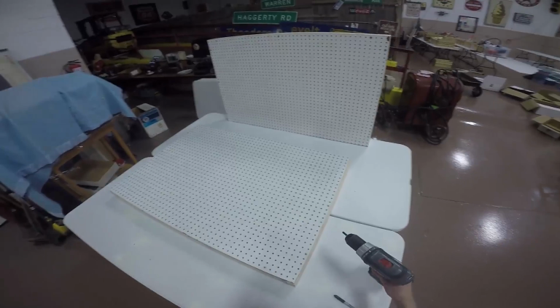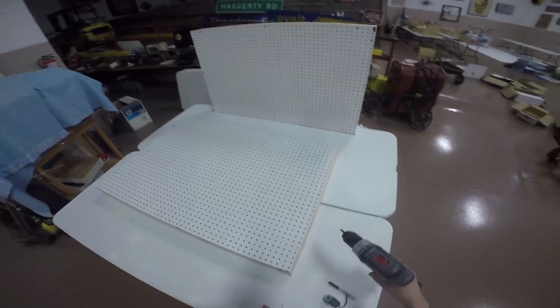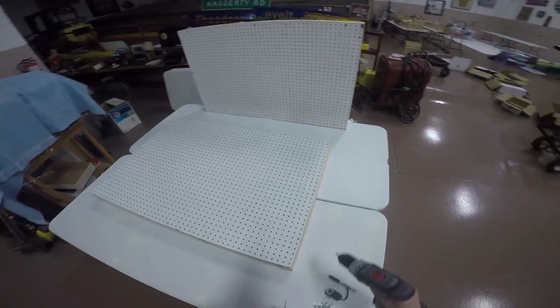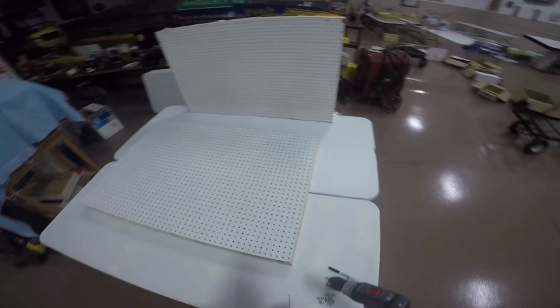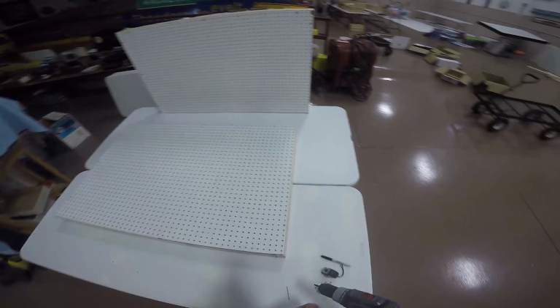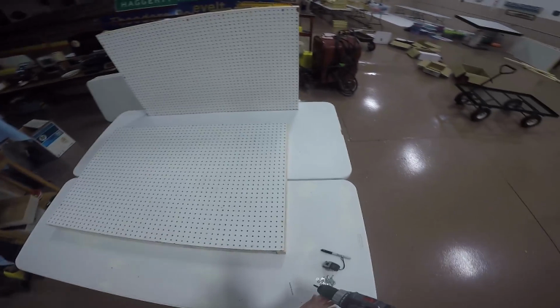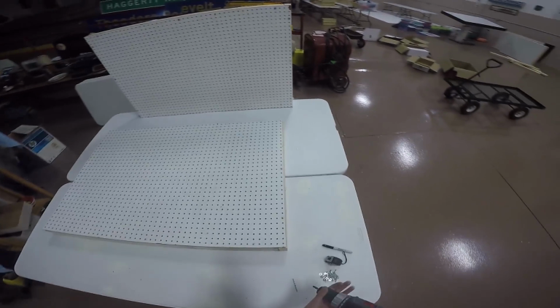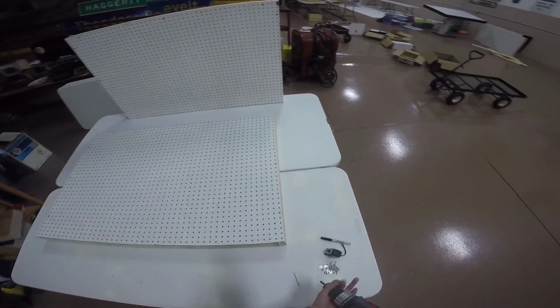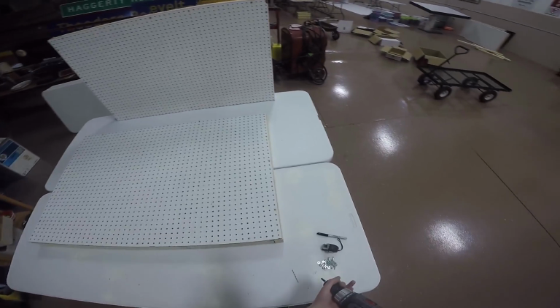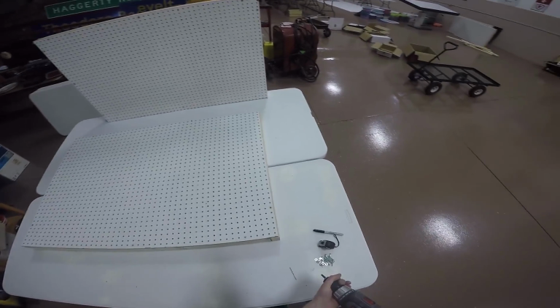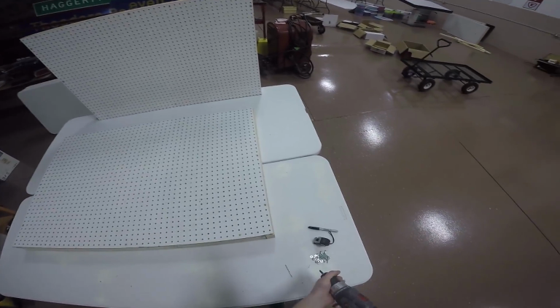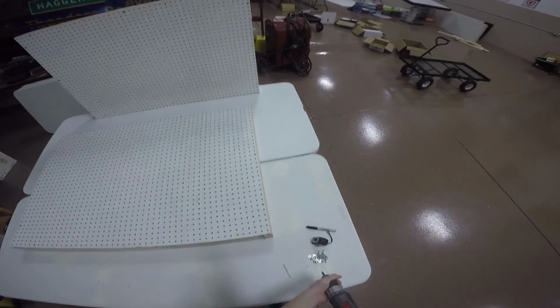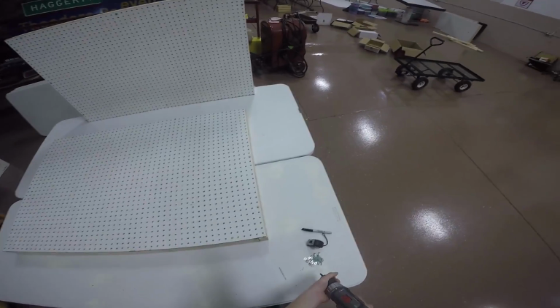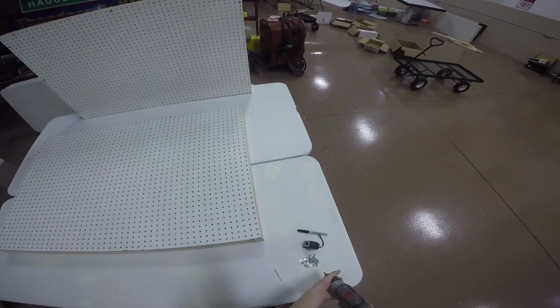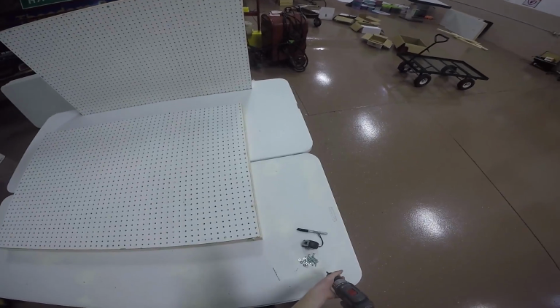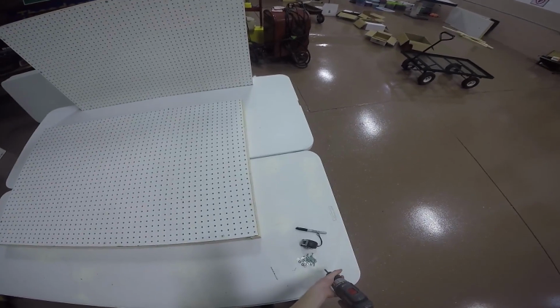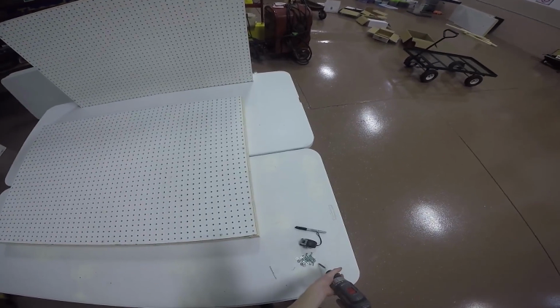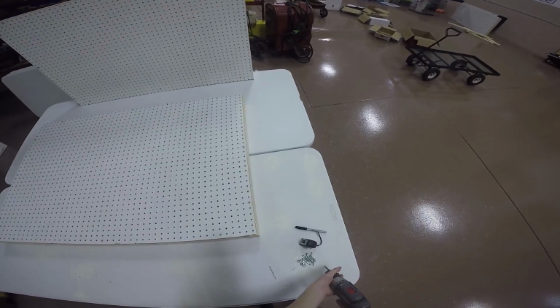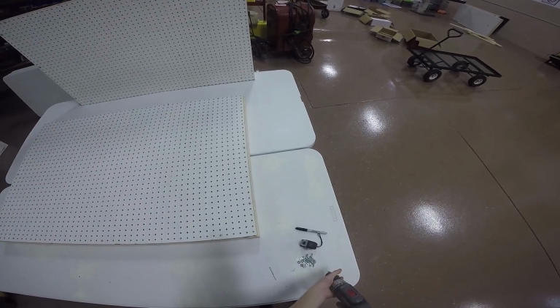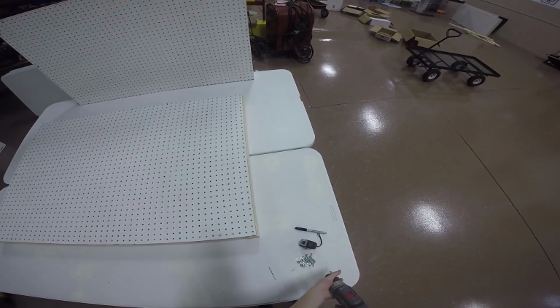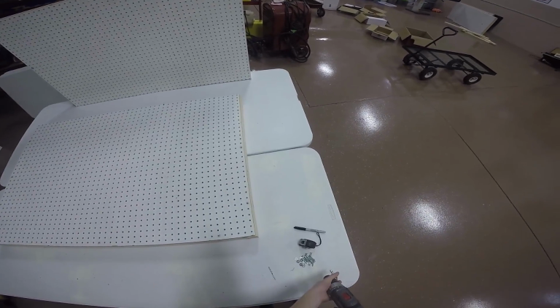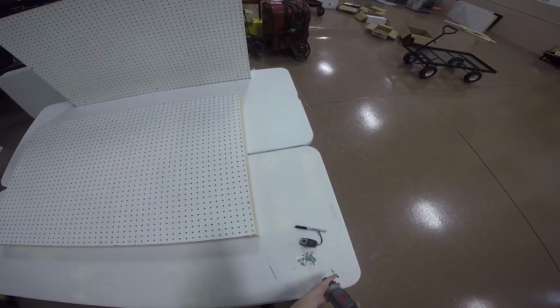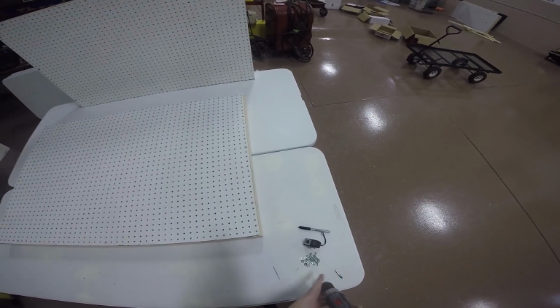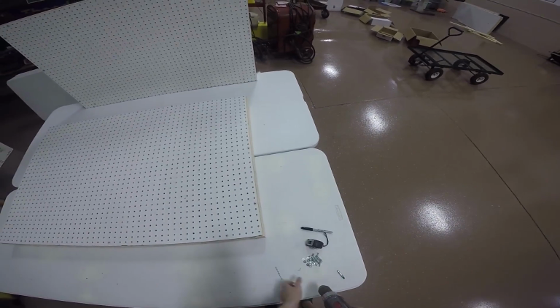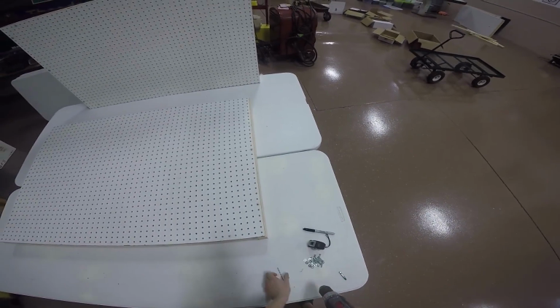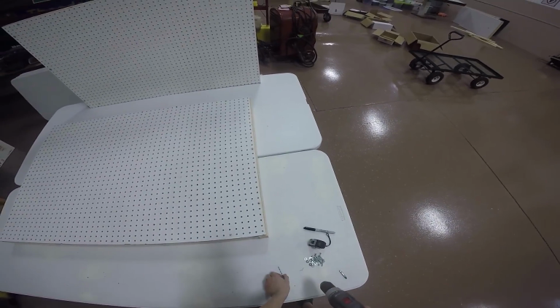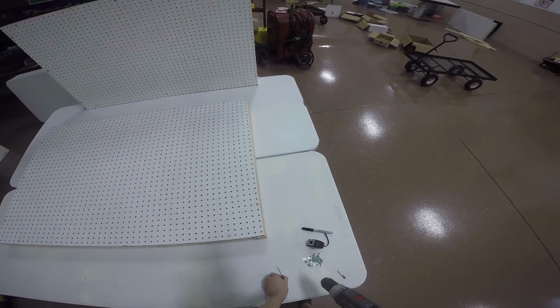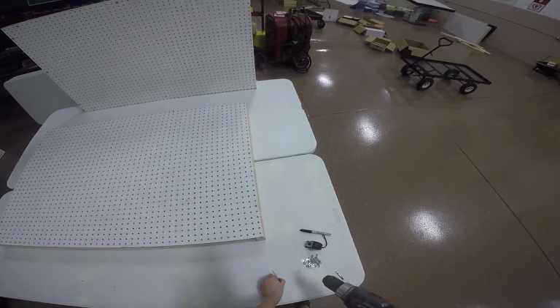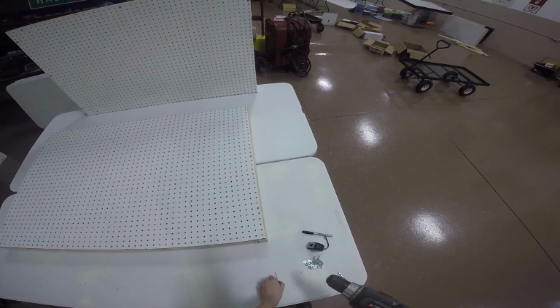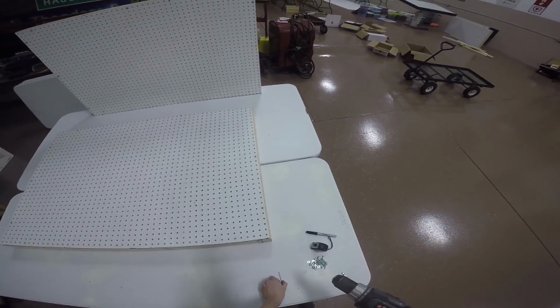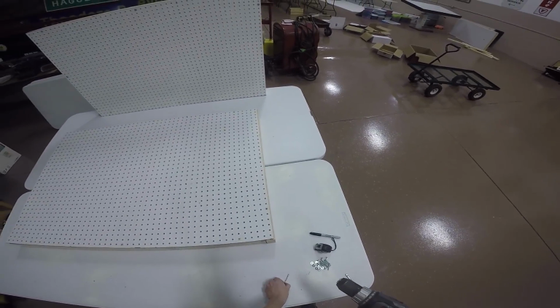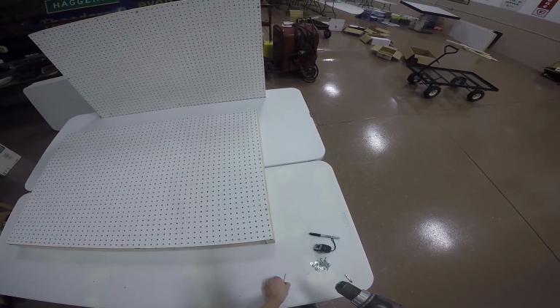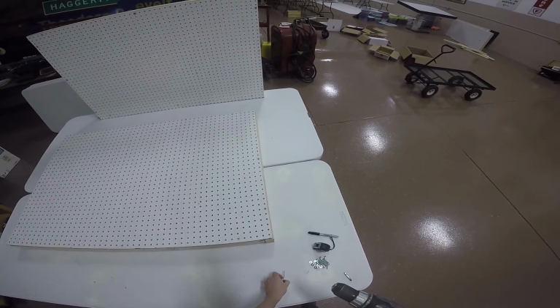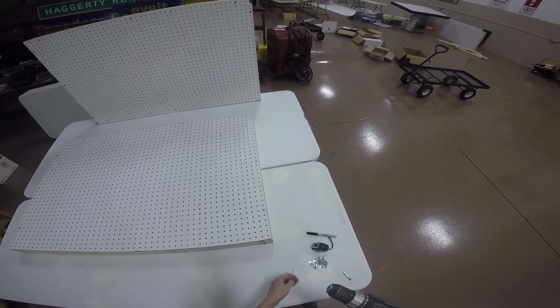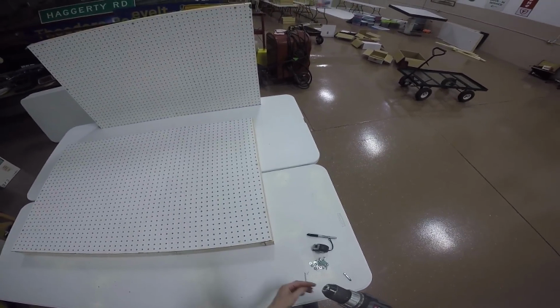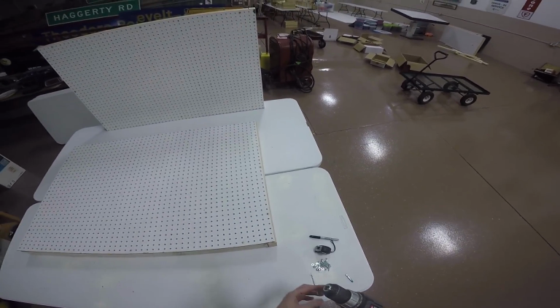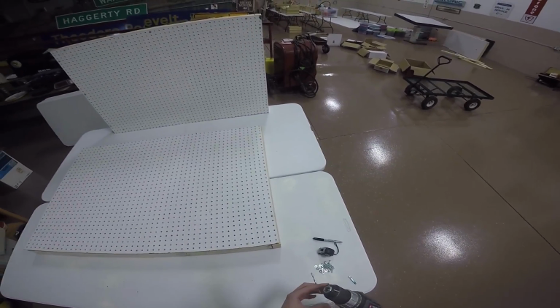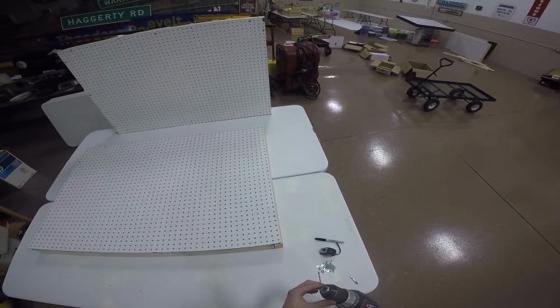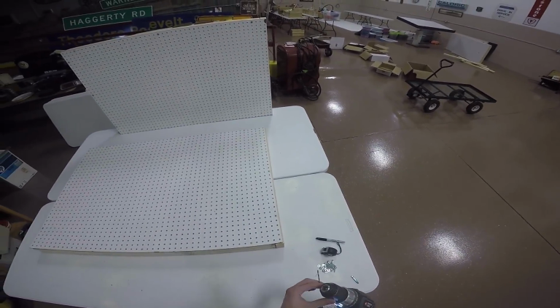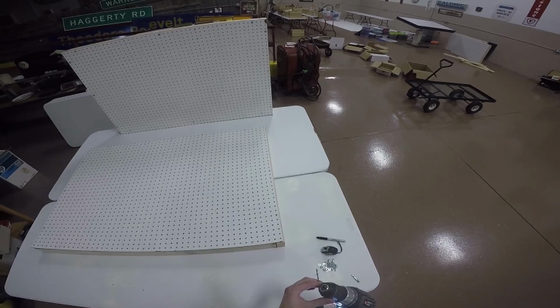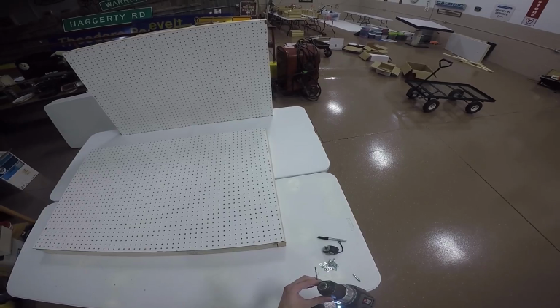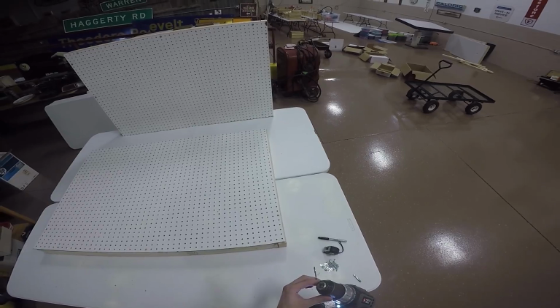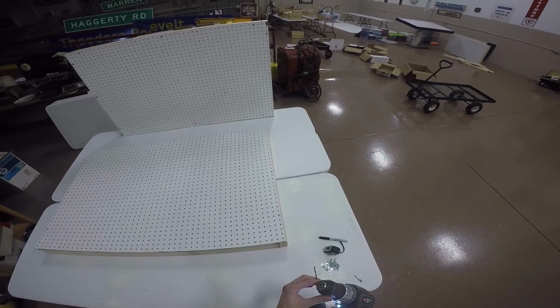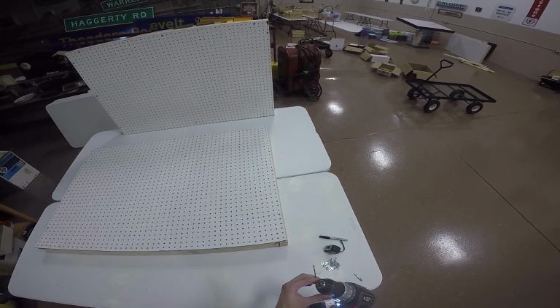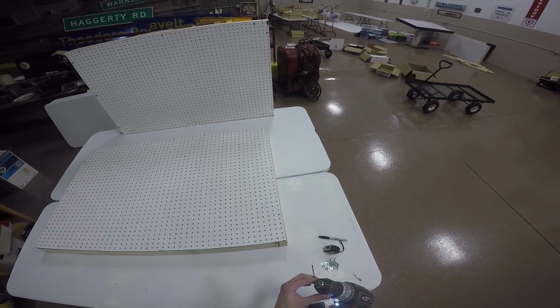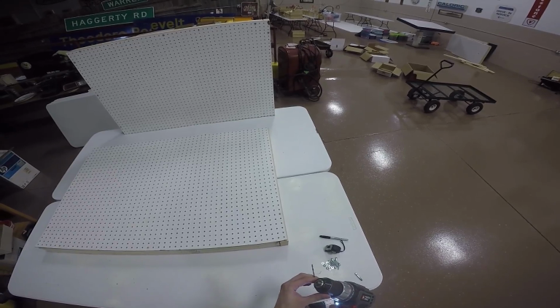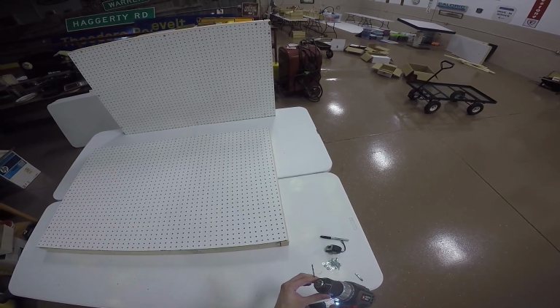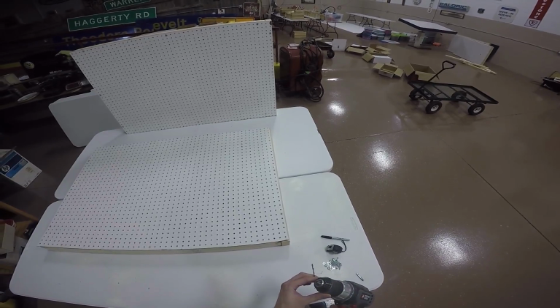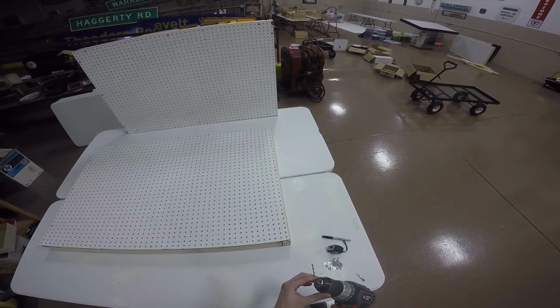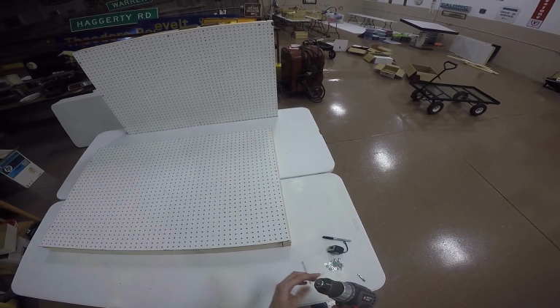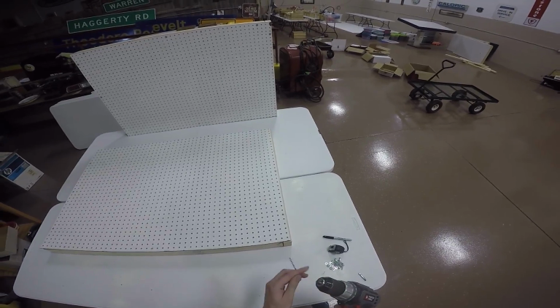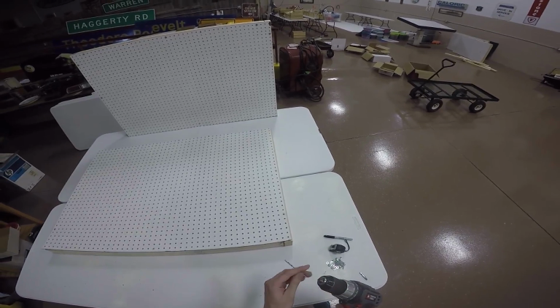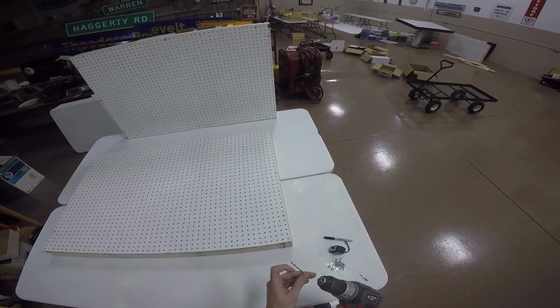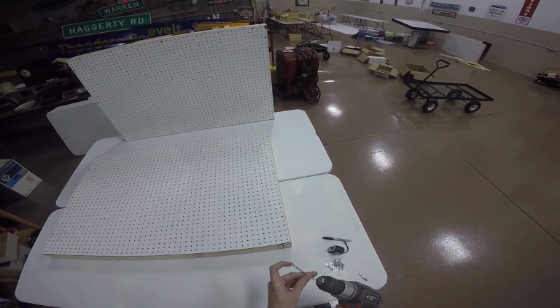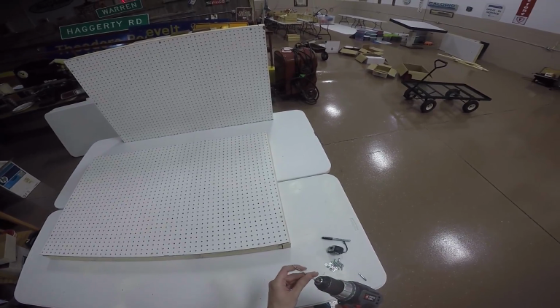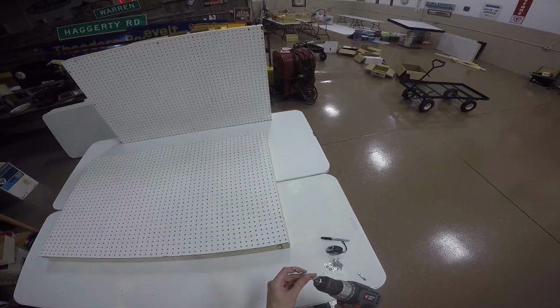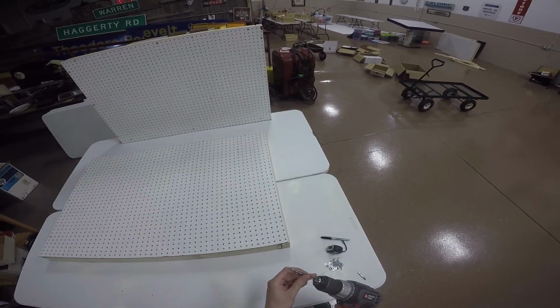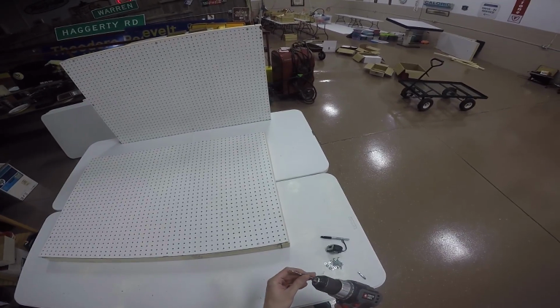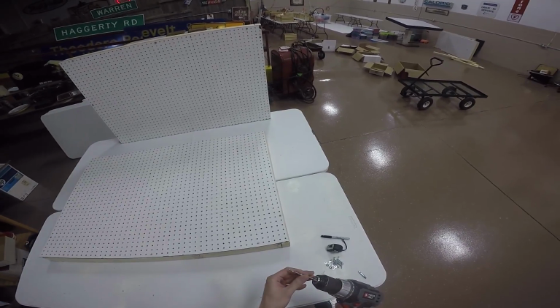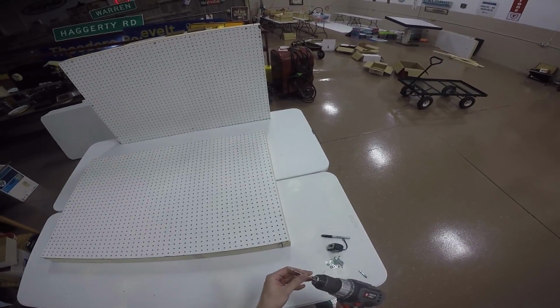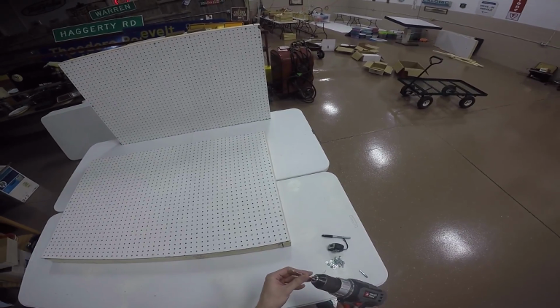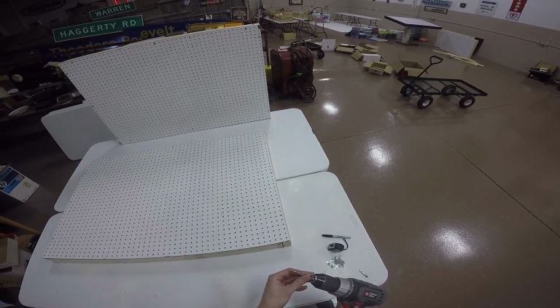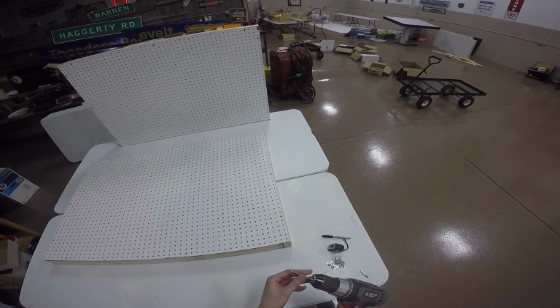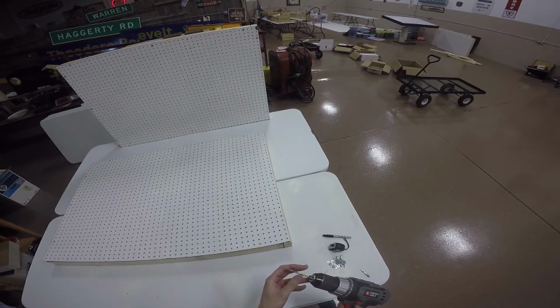Now pre-drill holes for your screws. We're going to put three screws on each side, with one in the middle and two at the fourth hole from each corner.